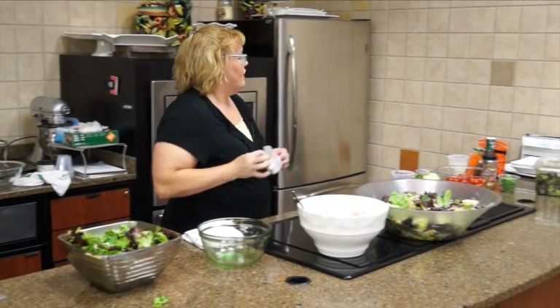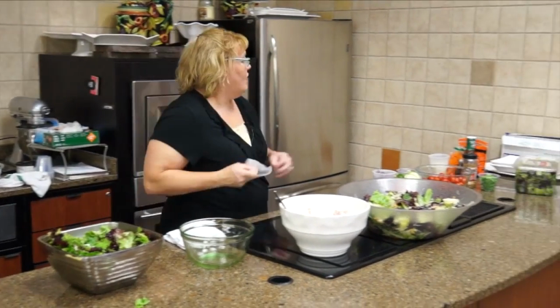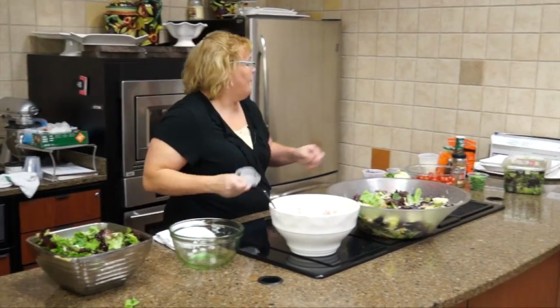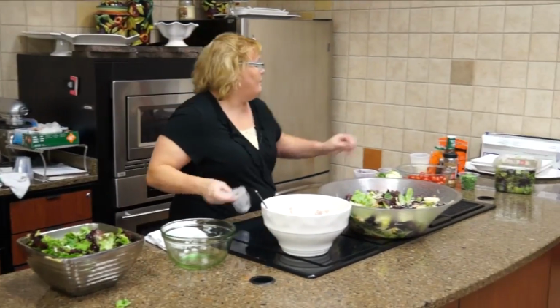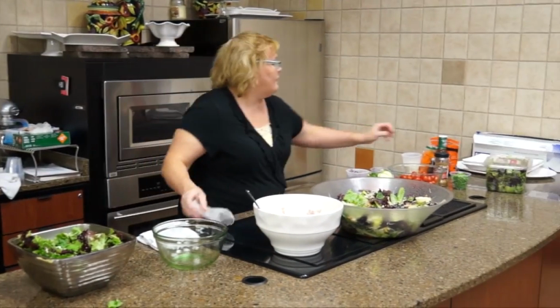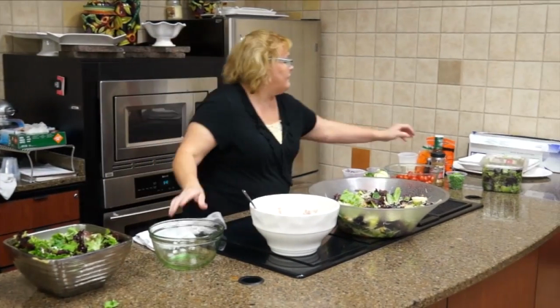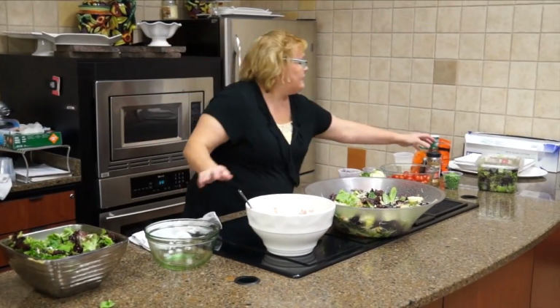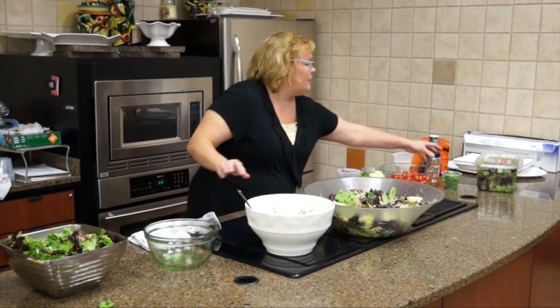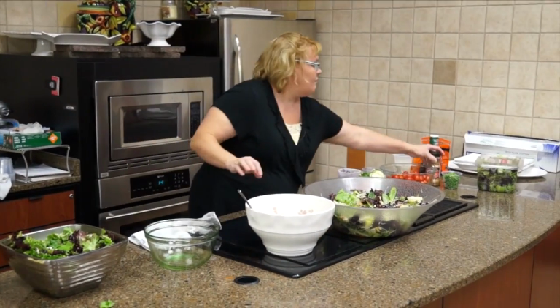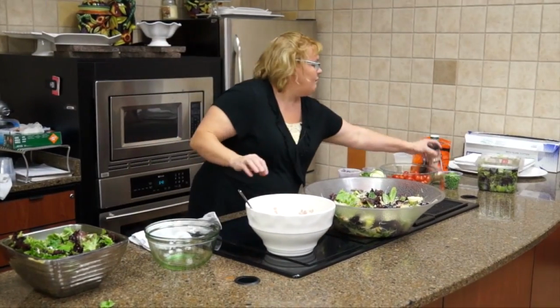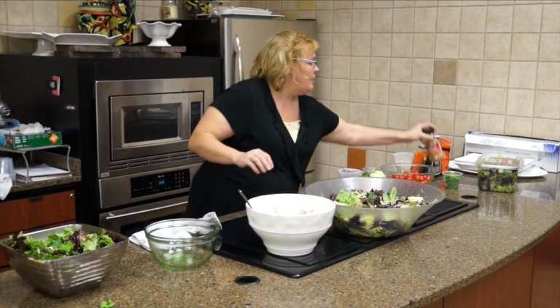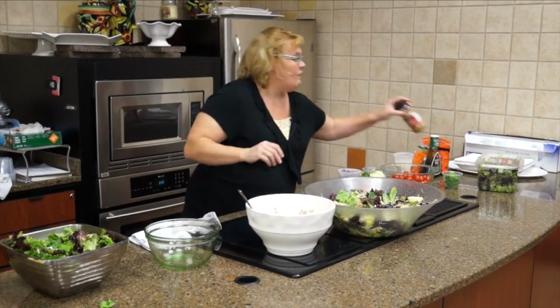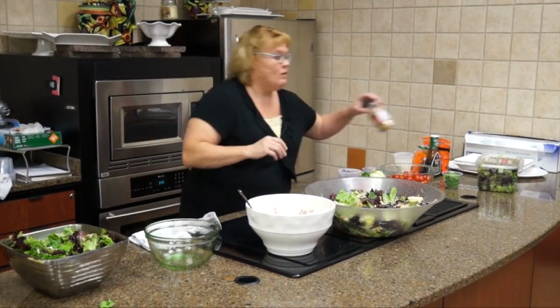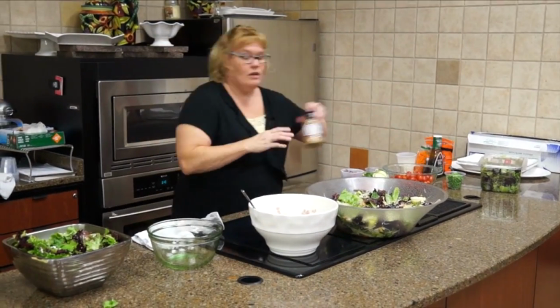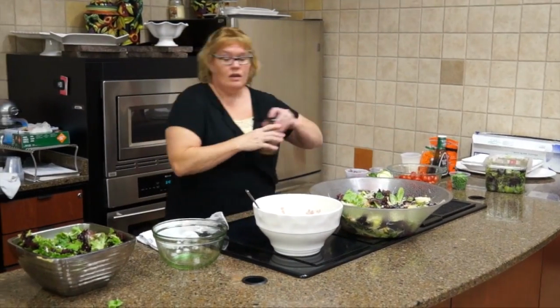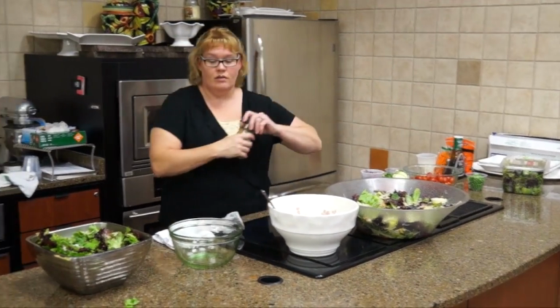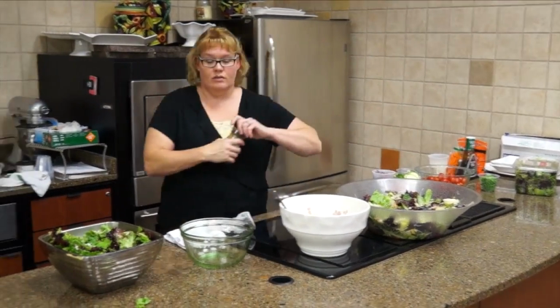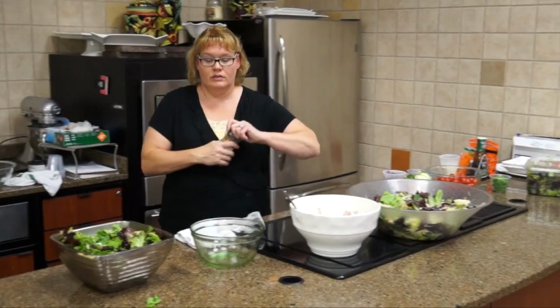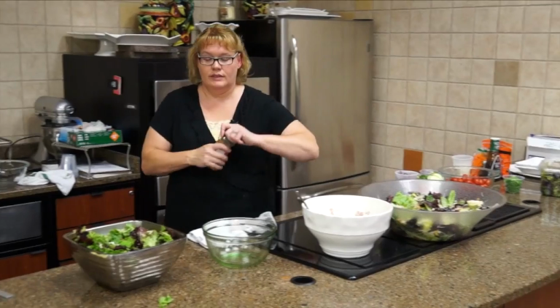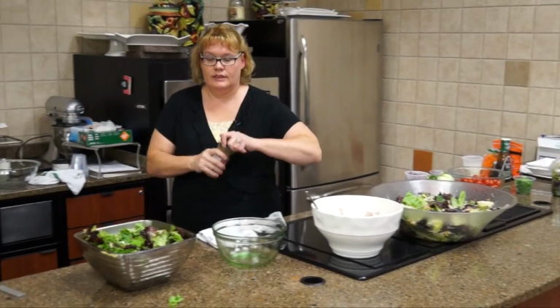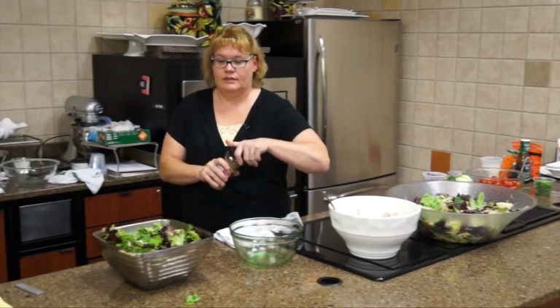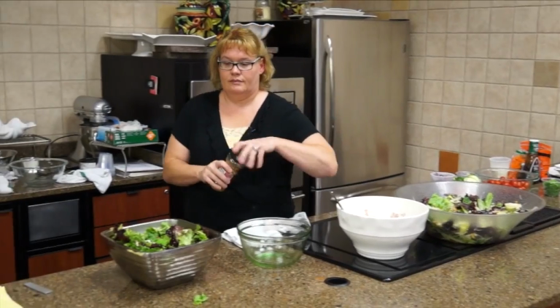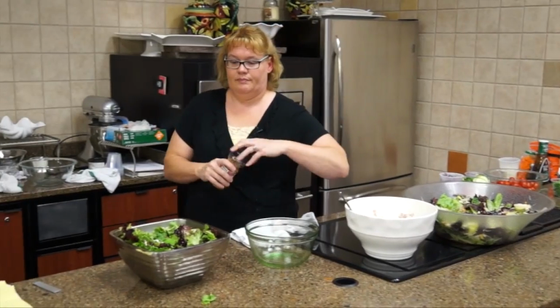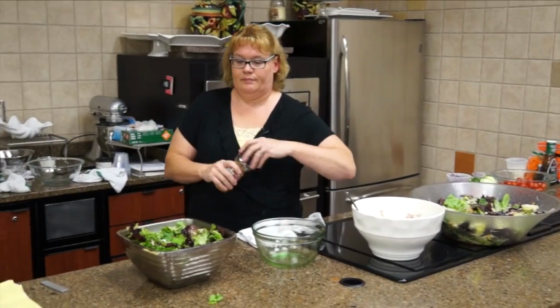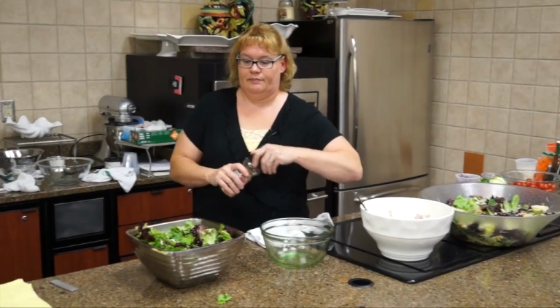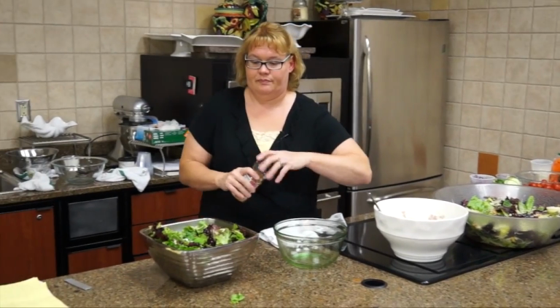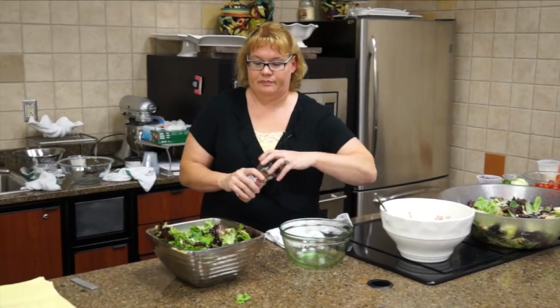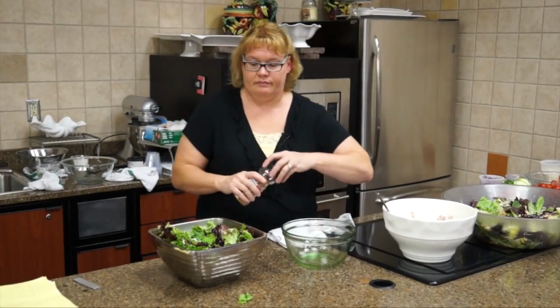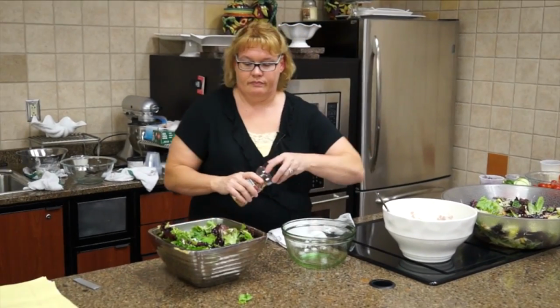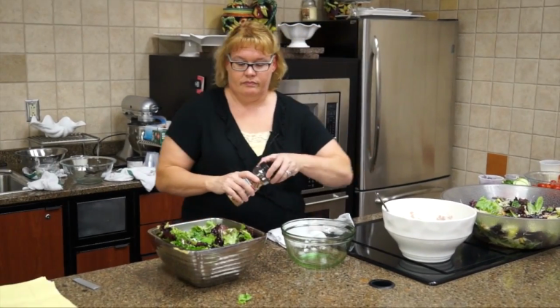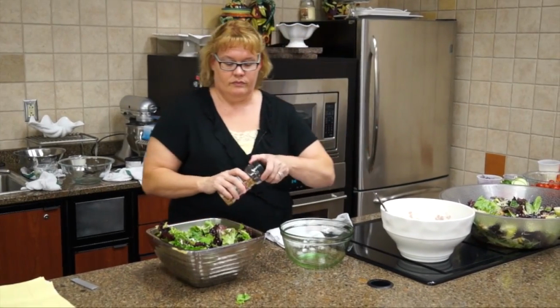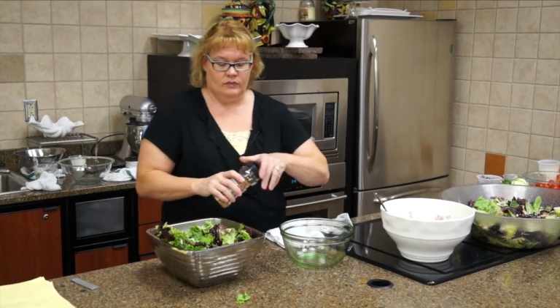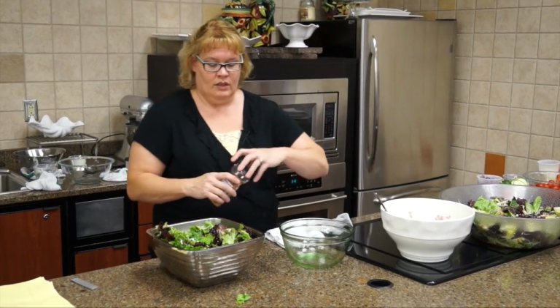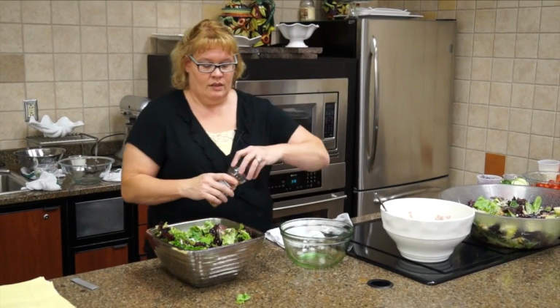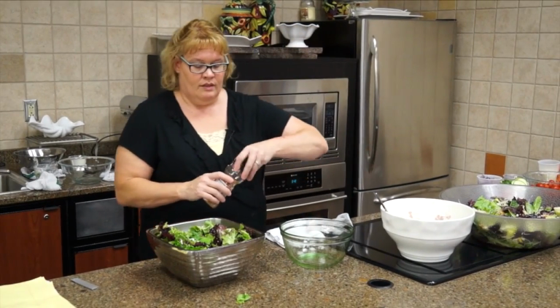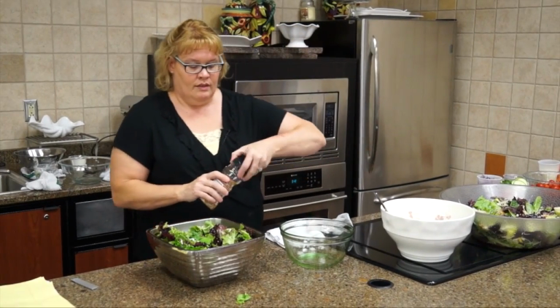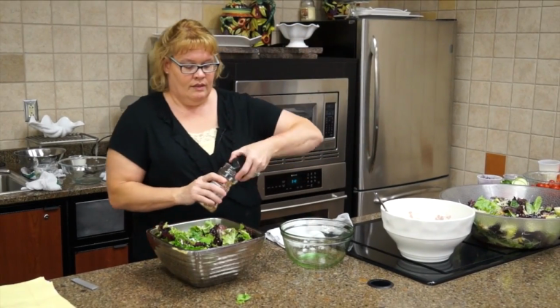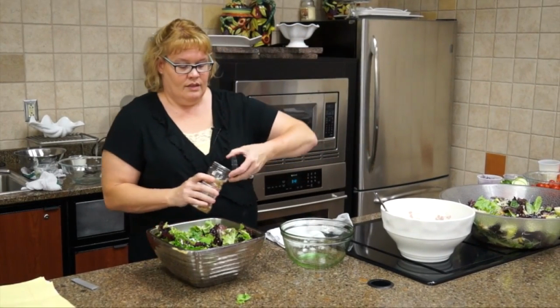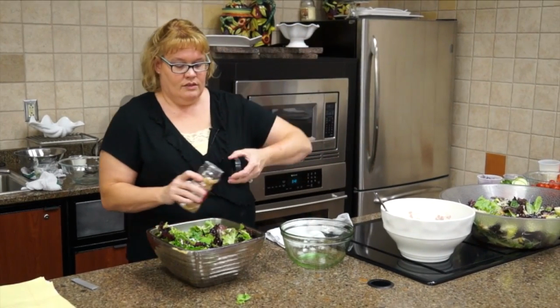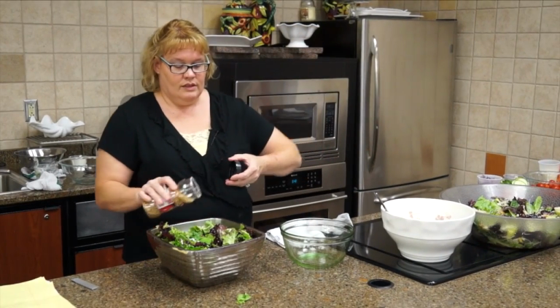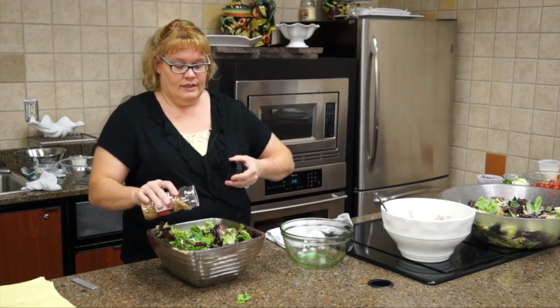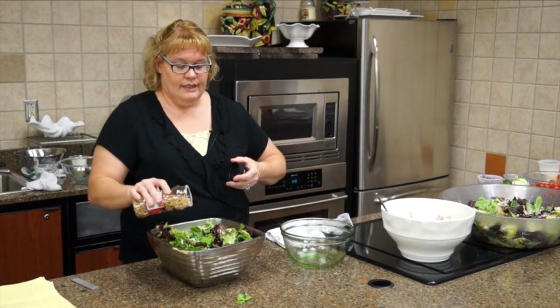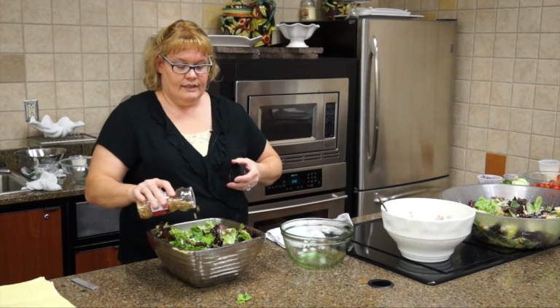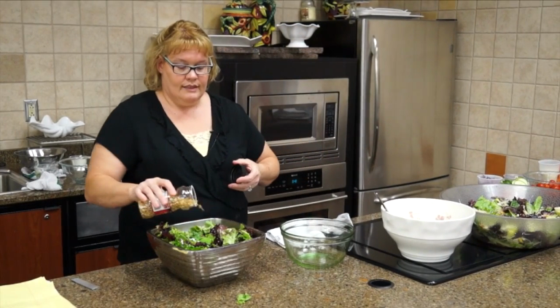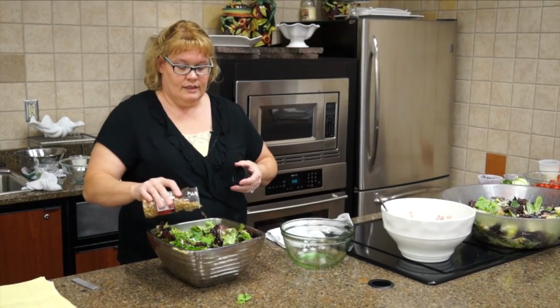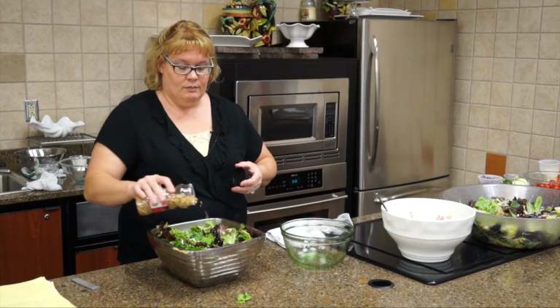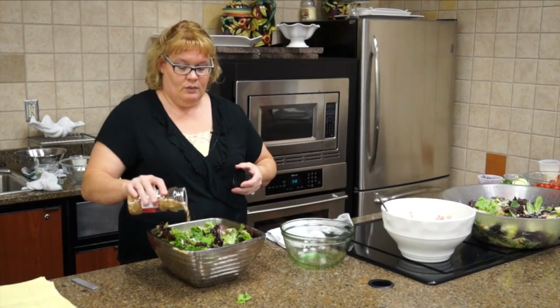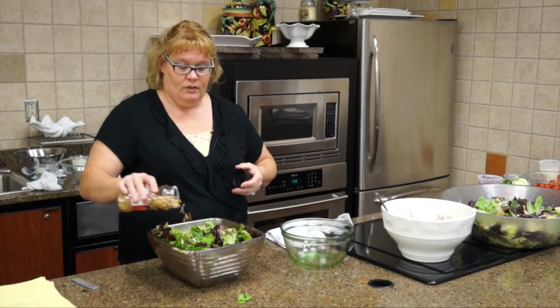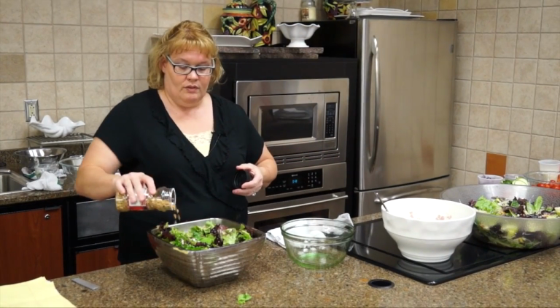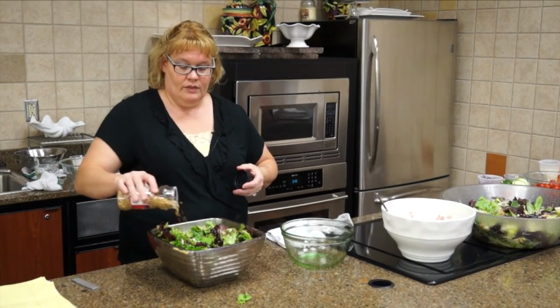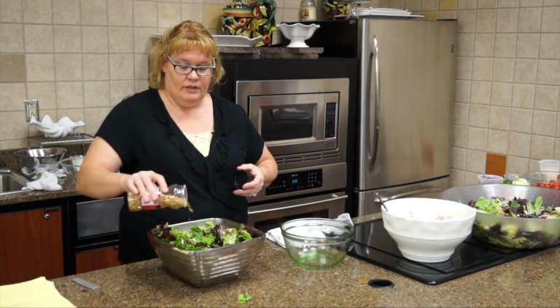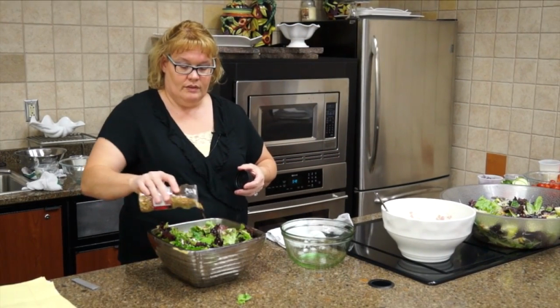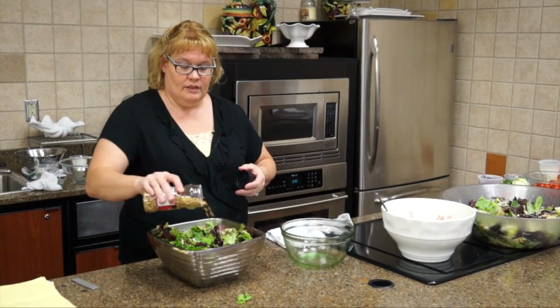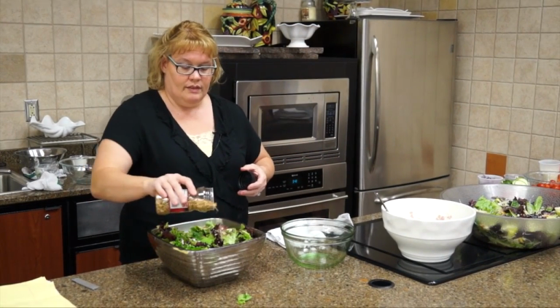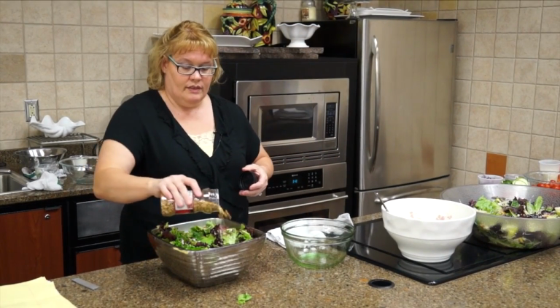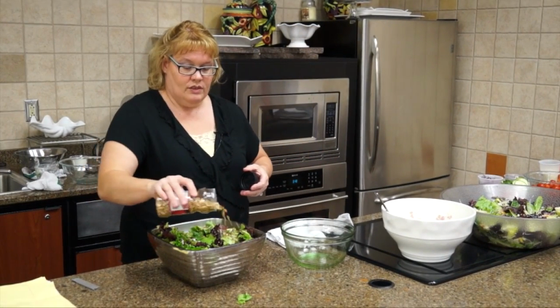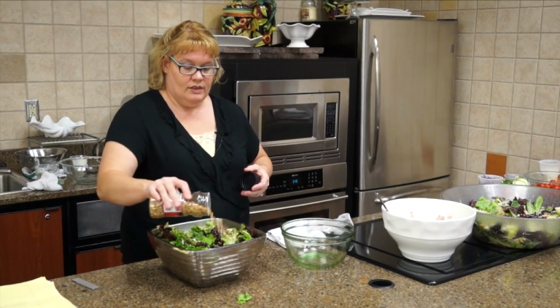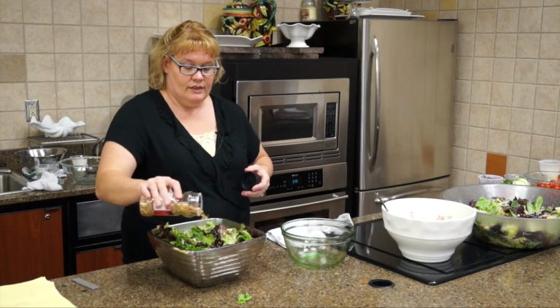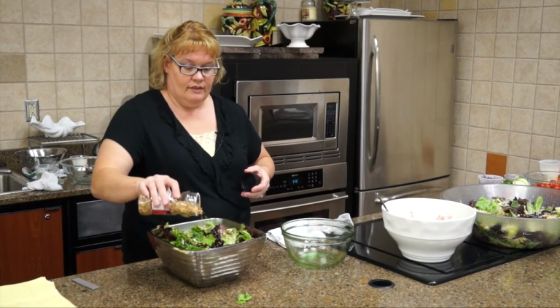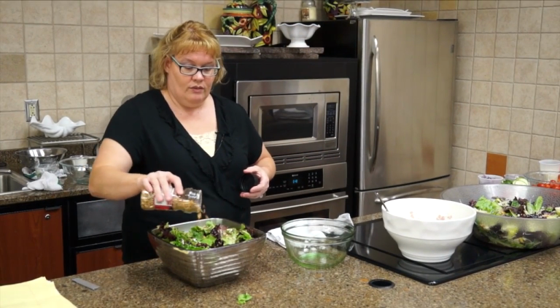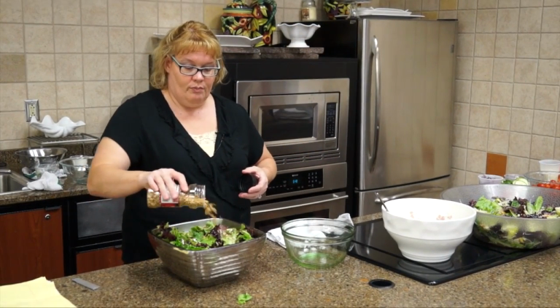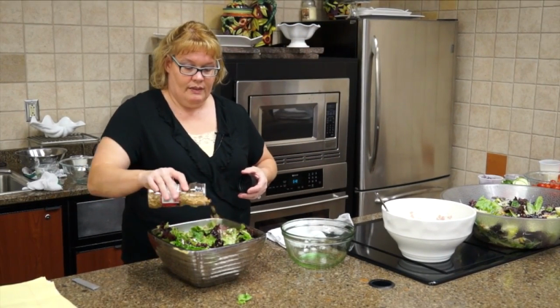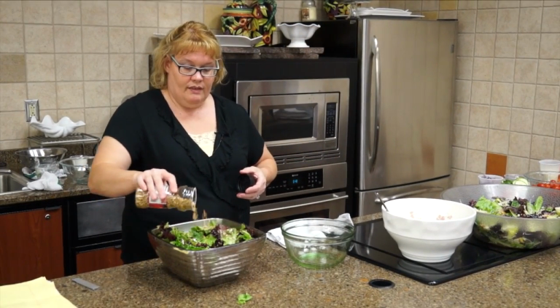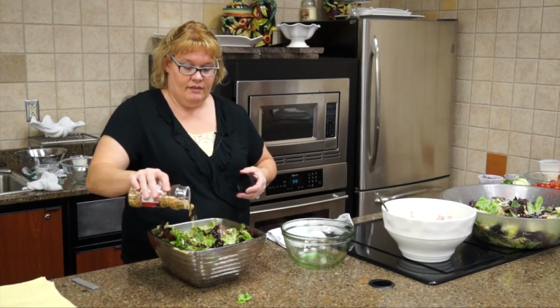Then we're going to use about a fourth of a cup of sunflower kernels. I just like to sprinkle those on — just a little bit.